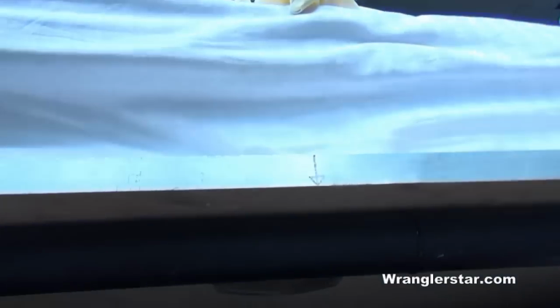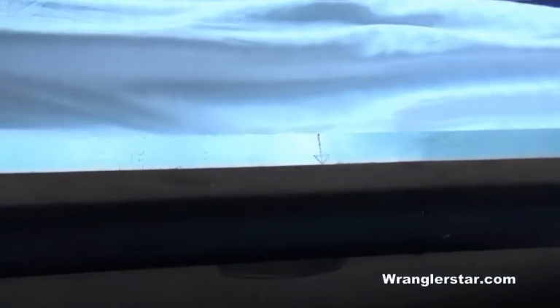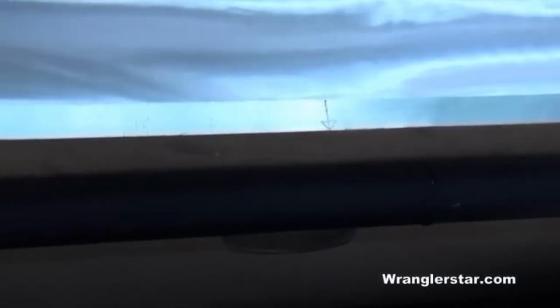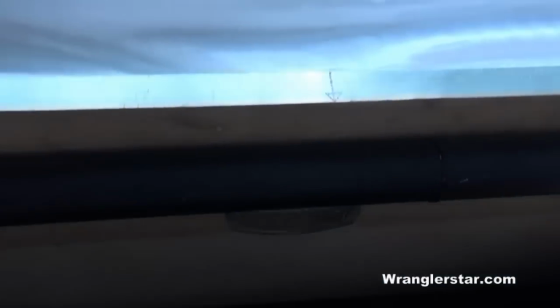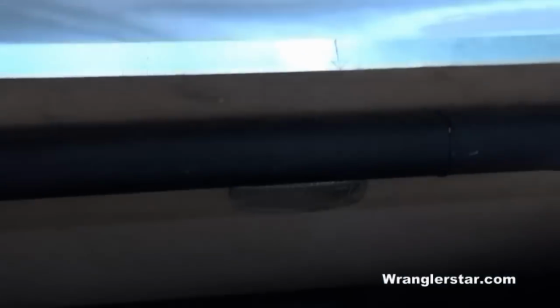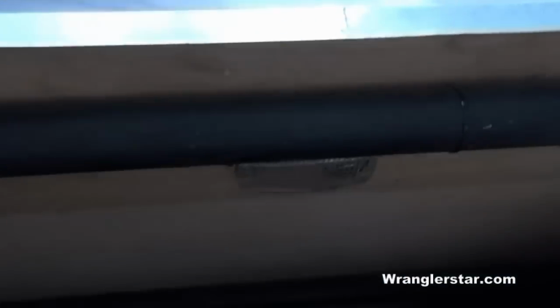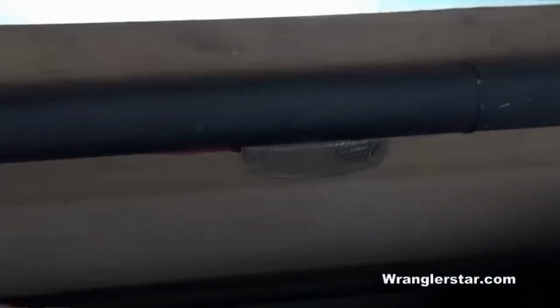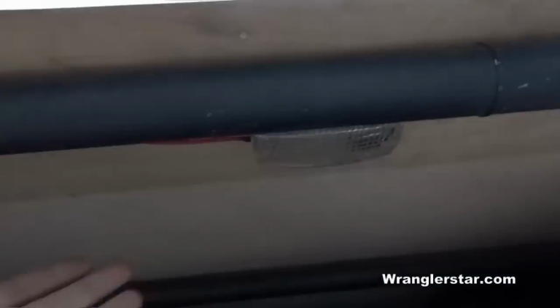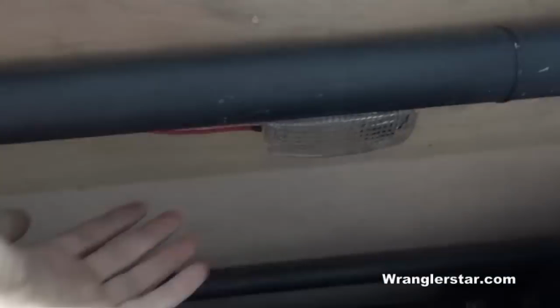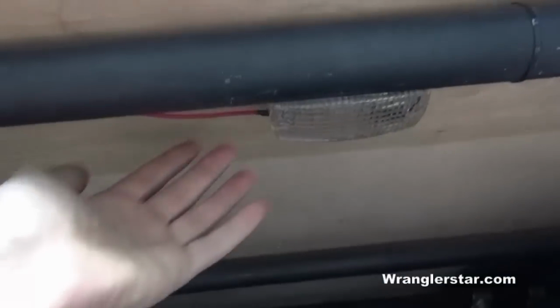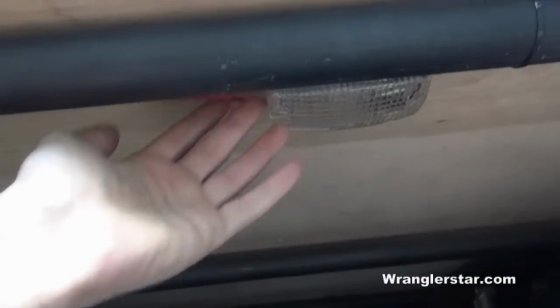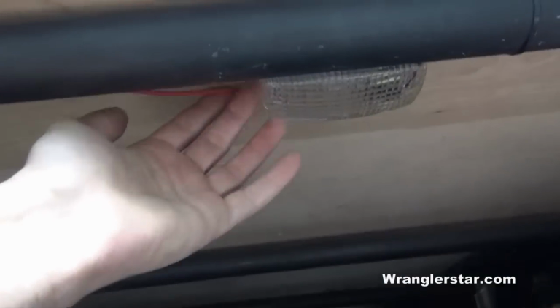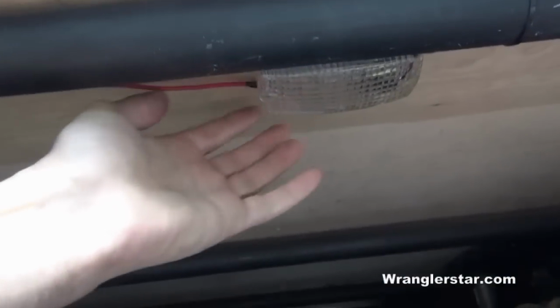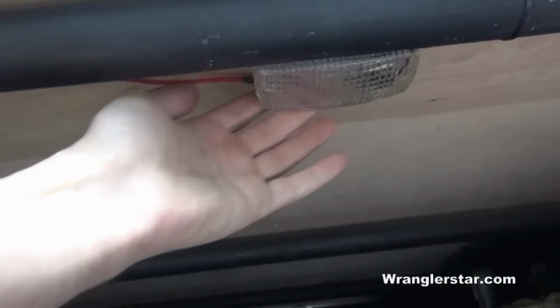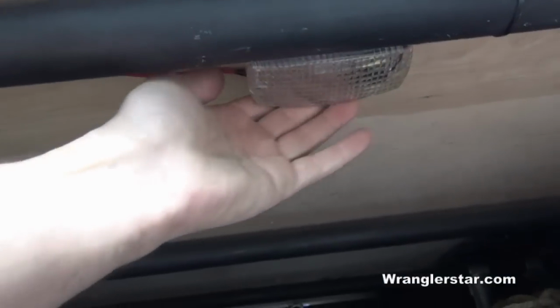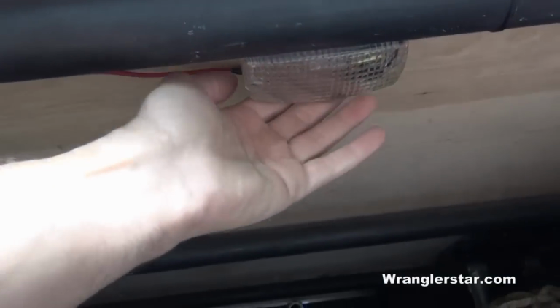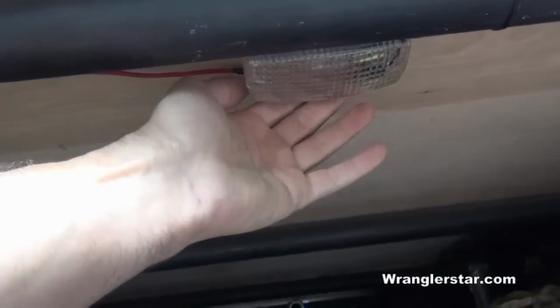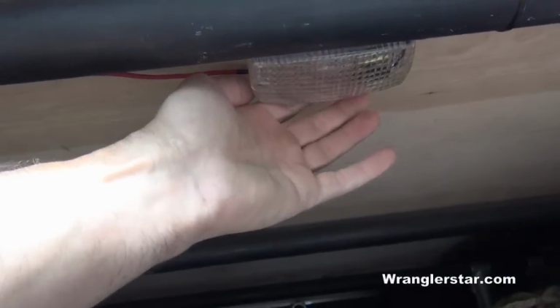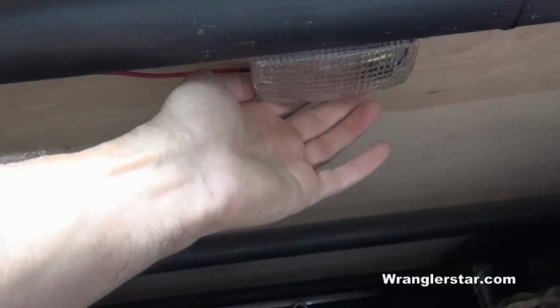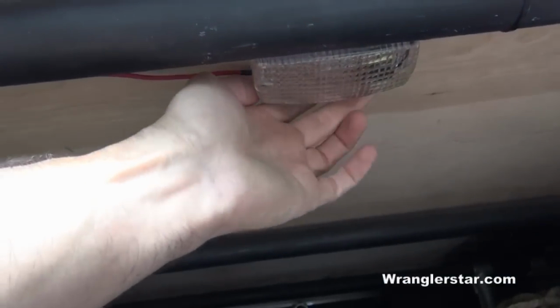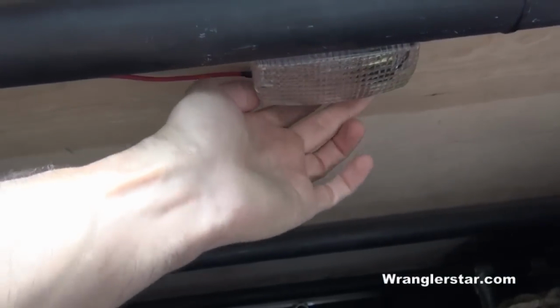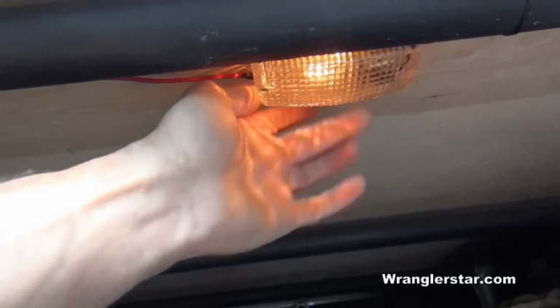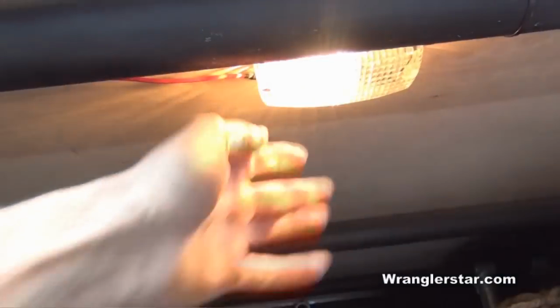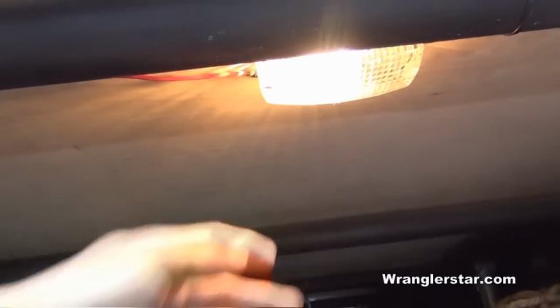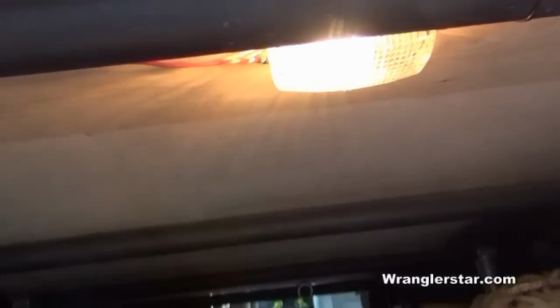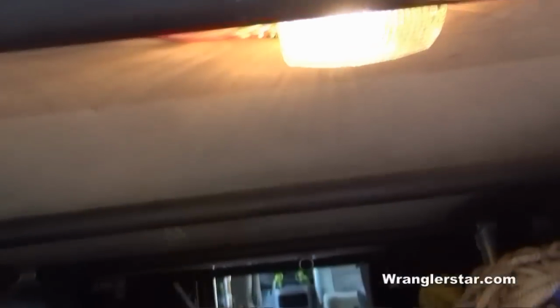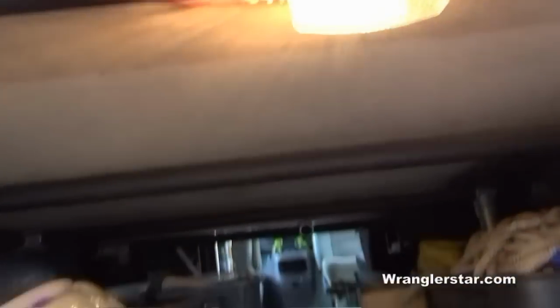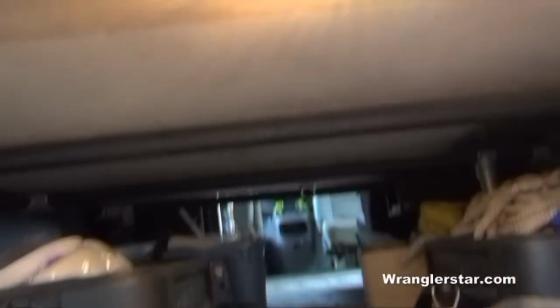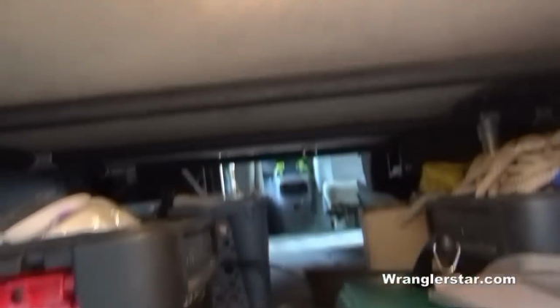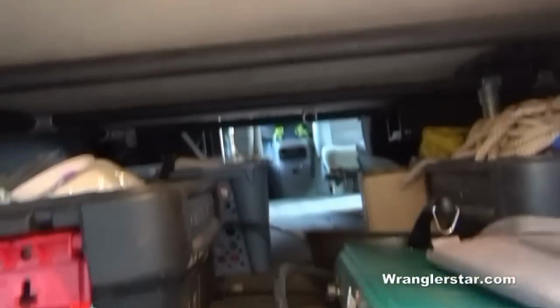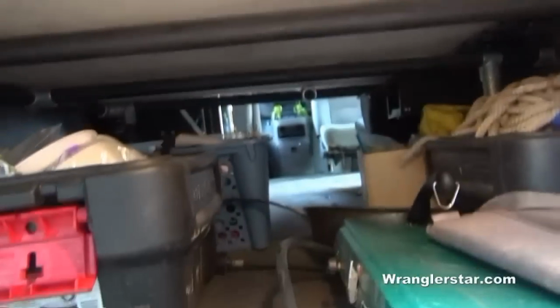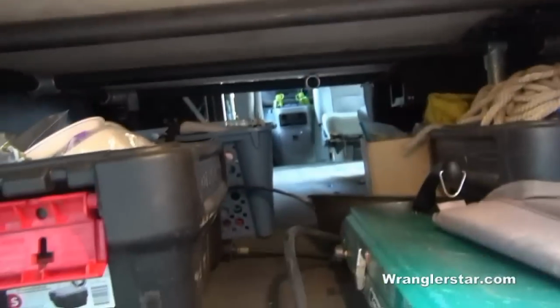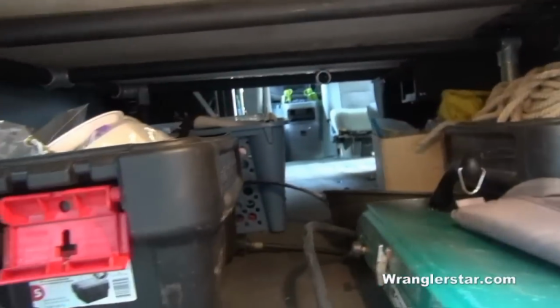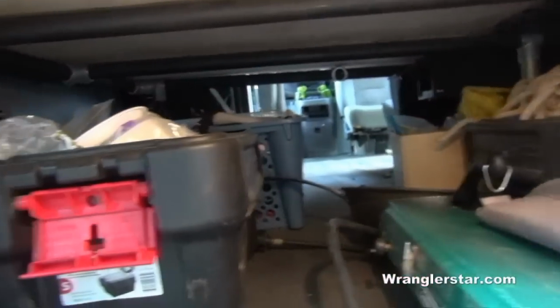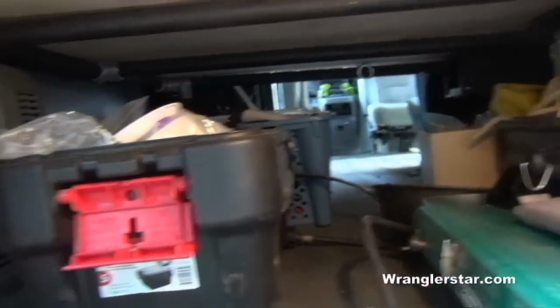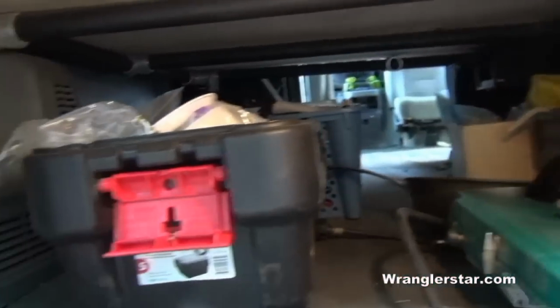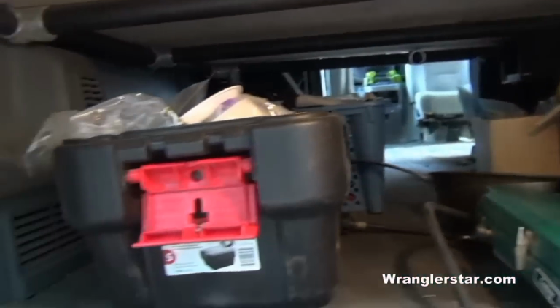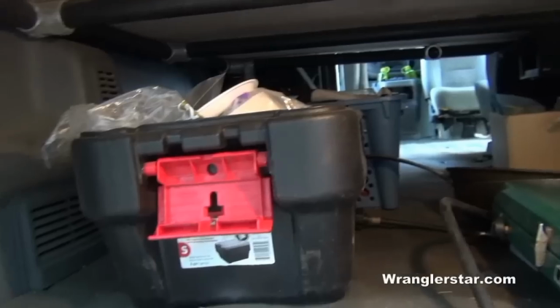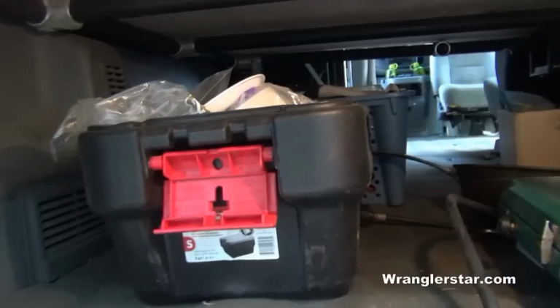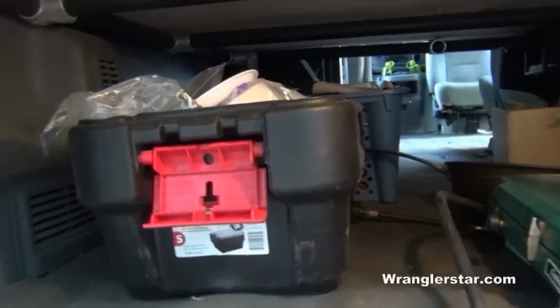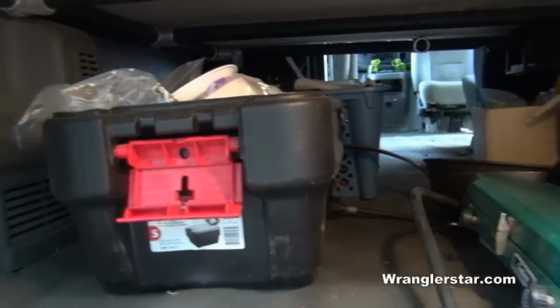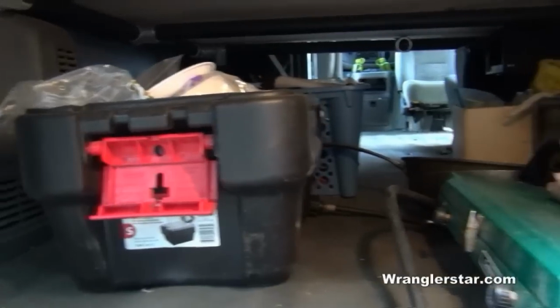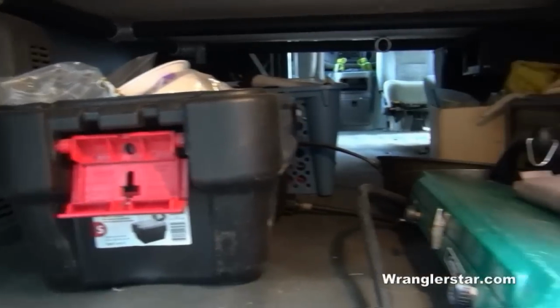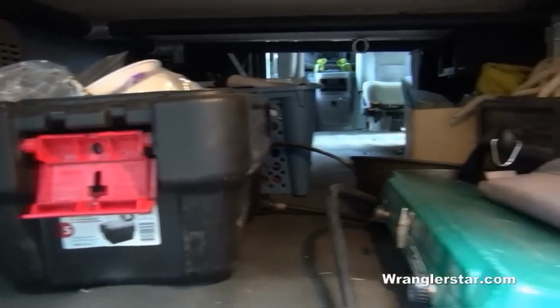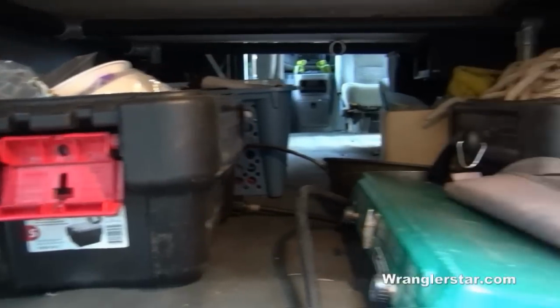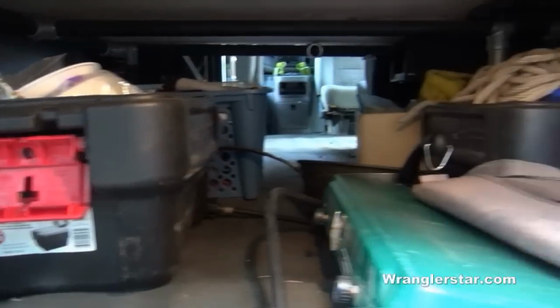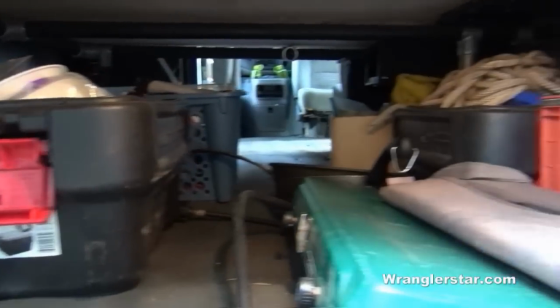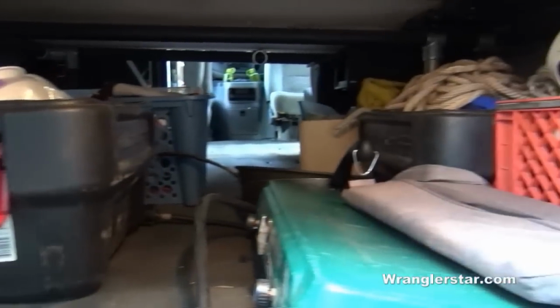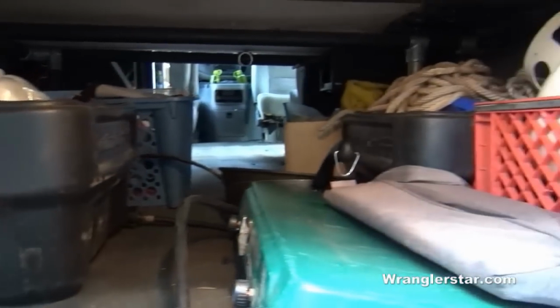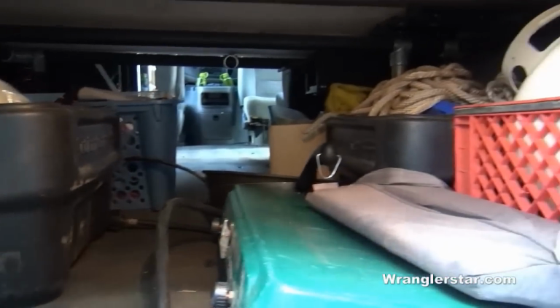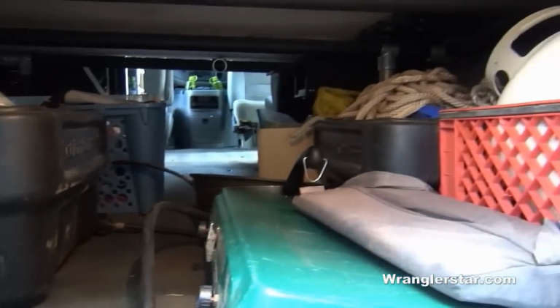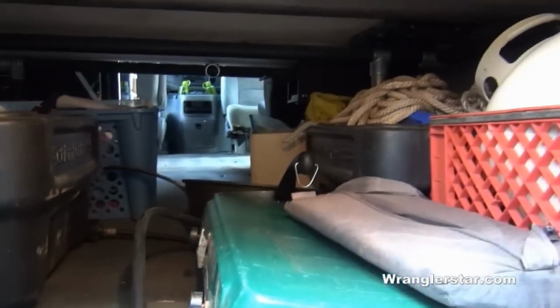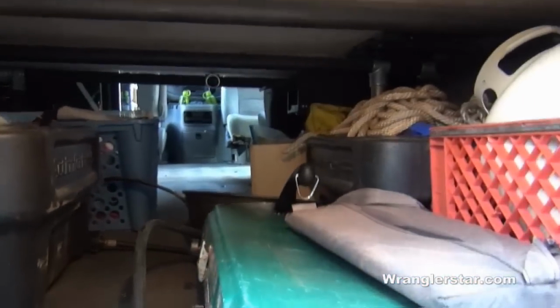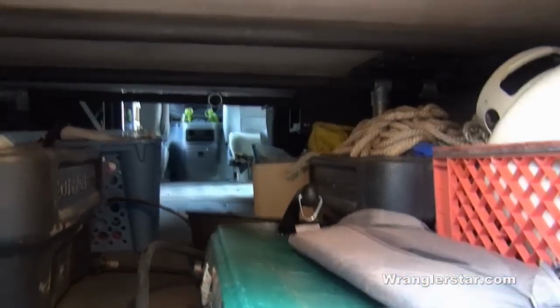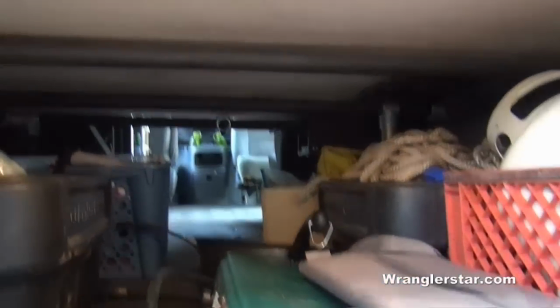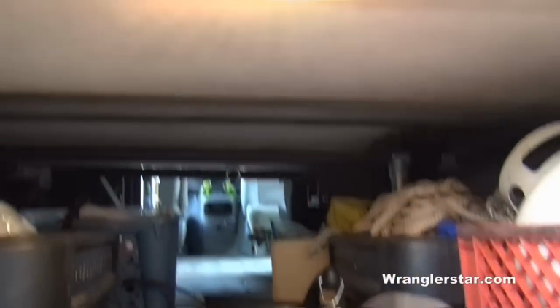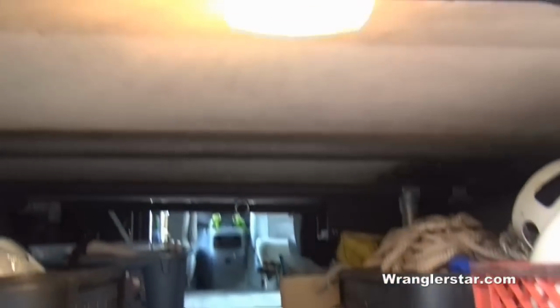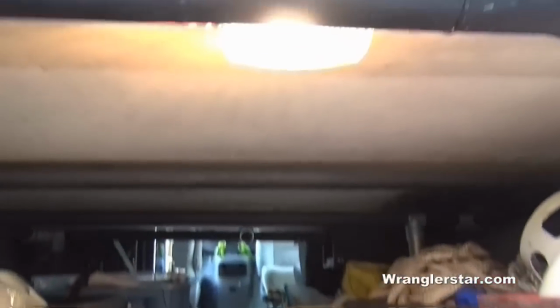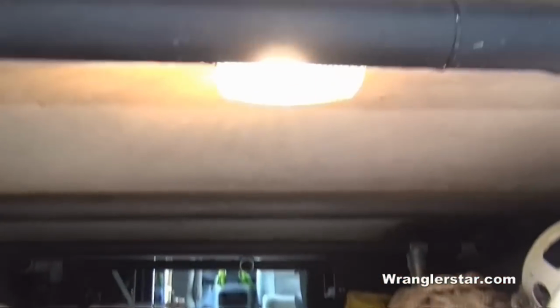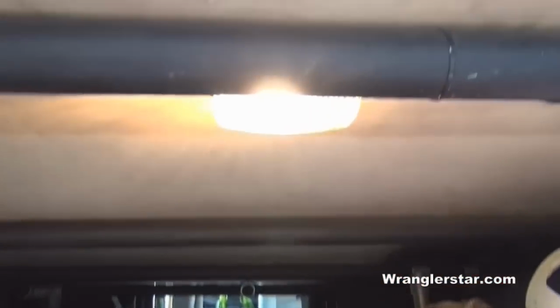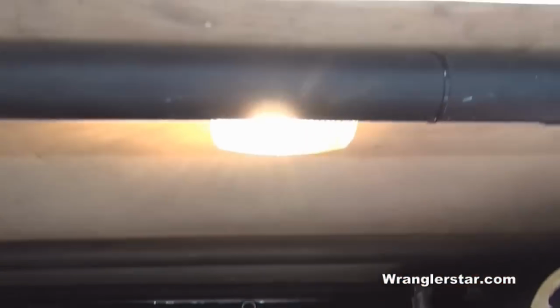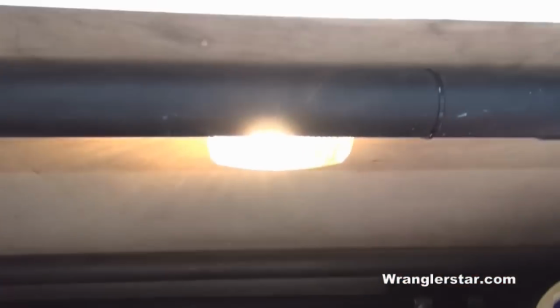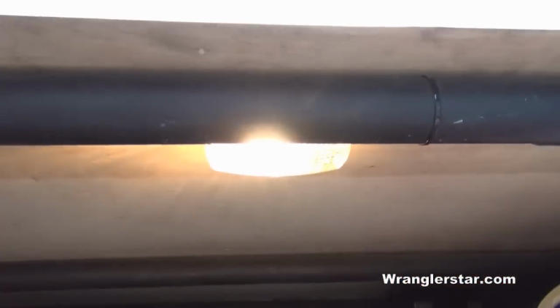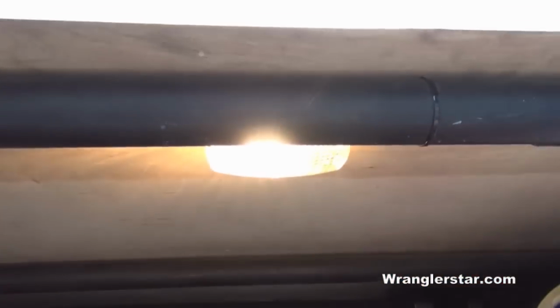I also added a small light back here to illuminate the area at night when I'm searching for gear in the dark.